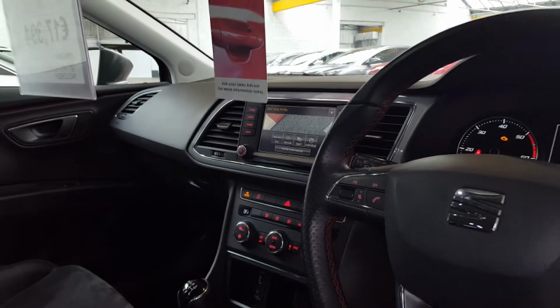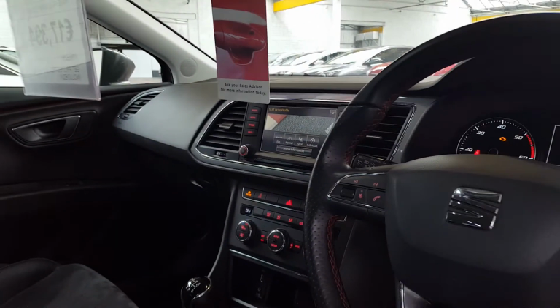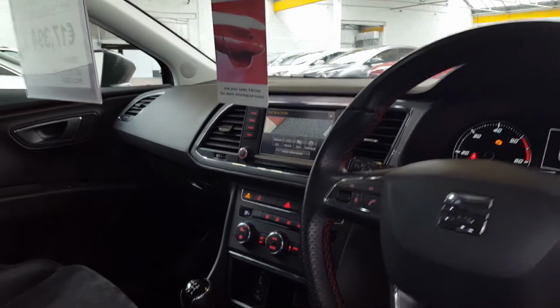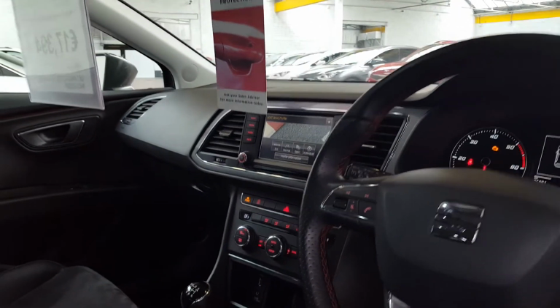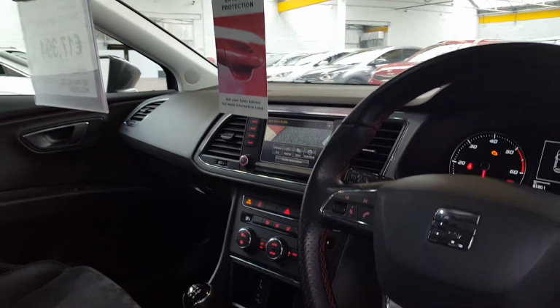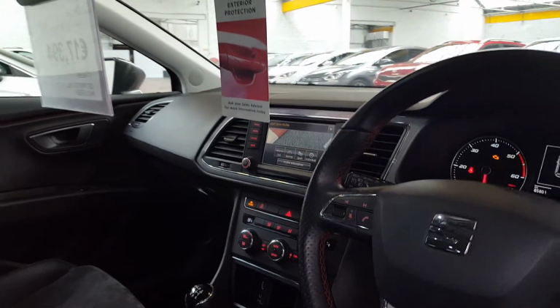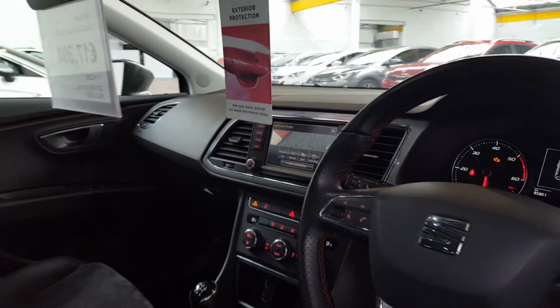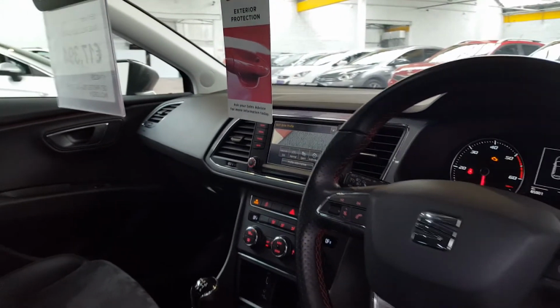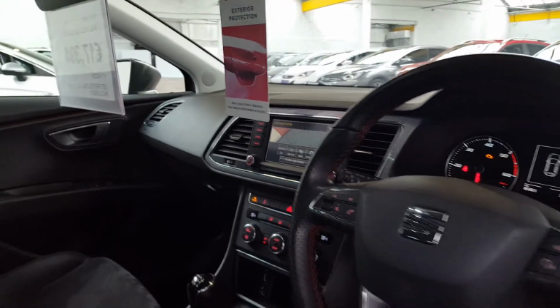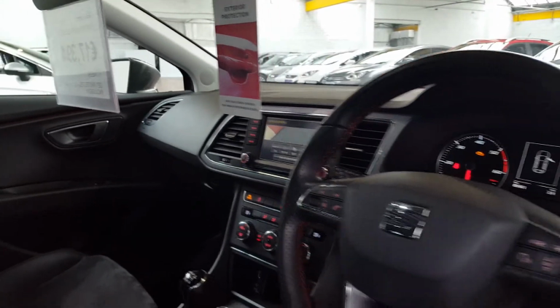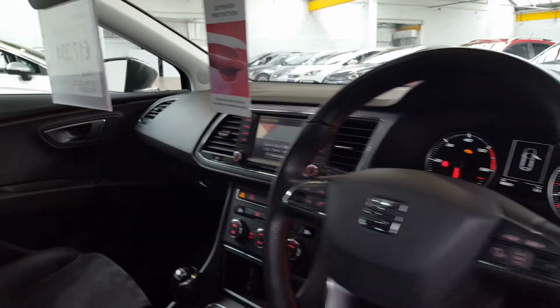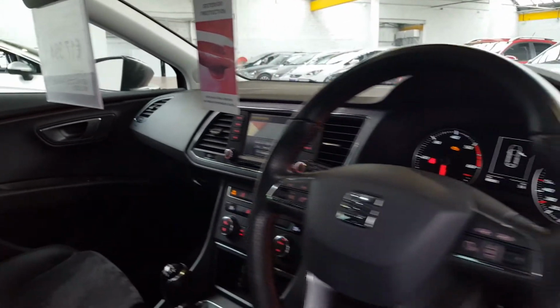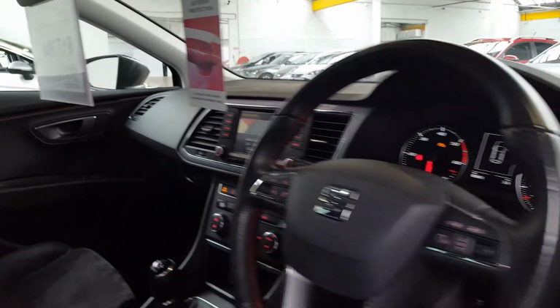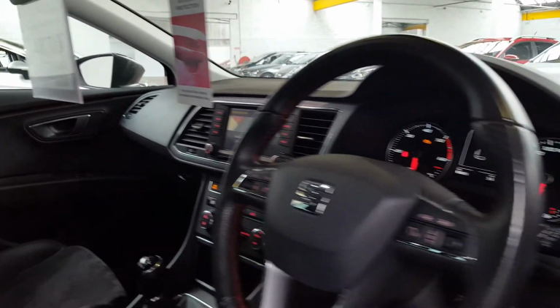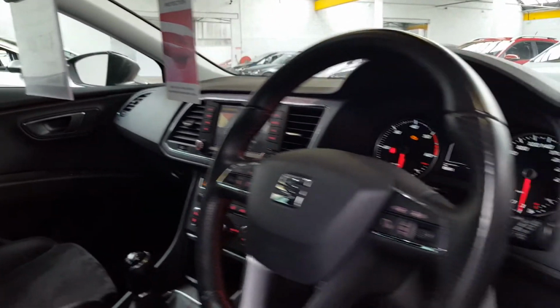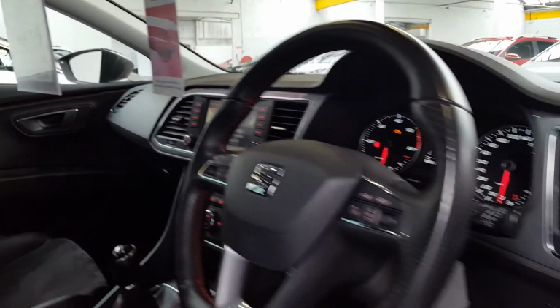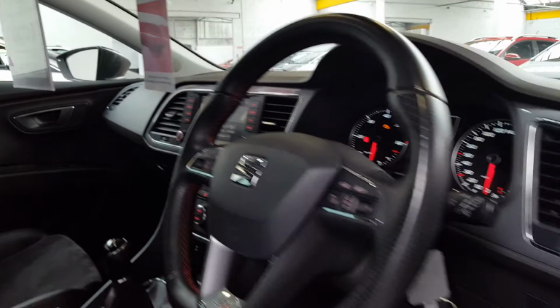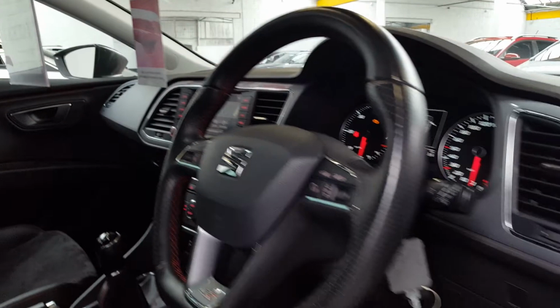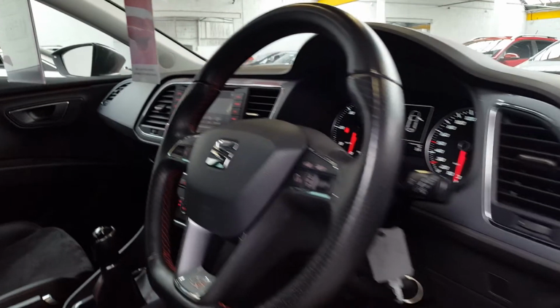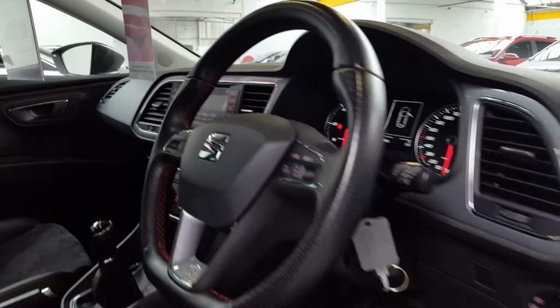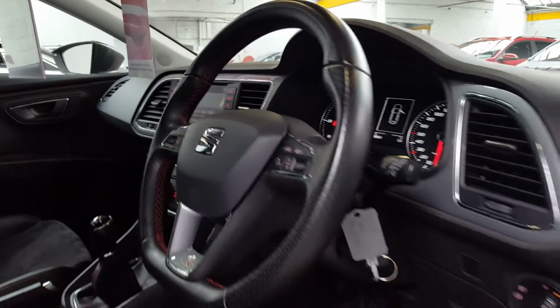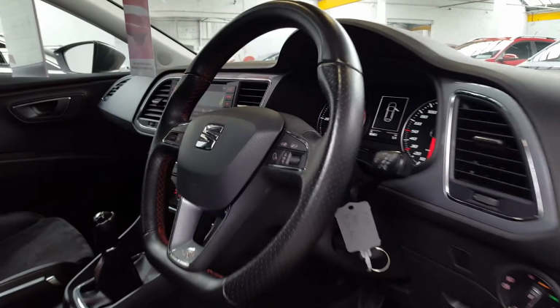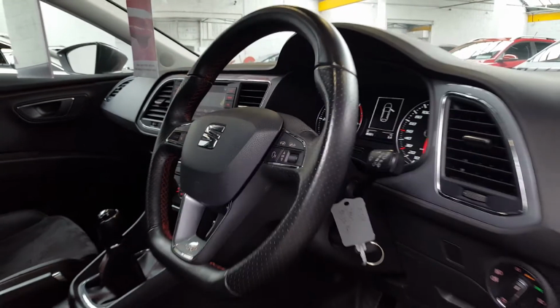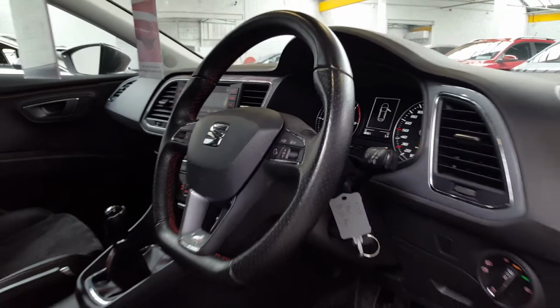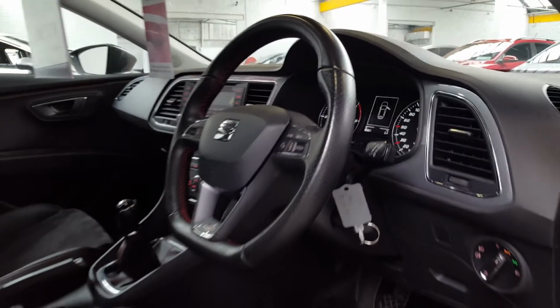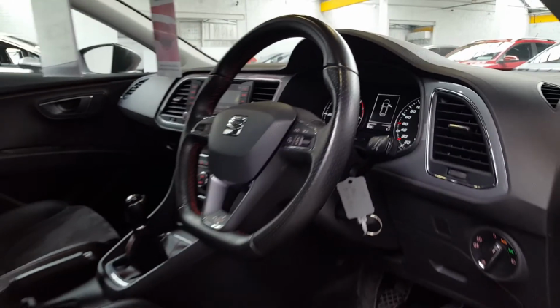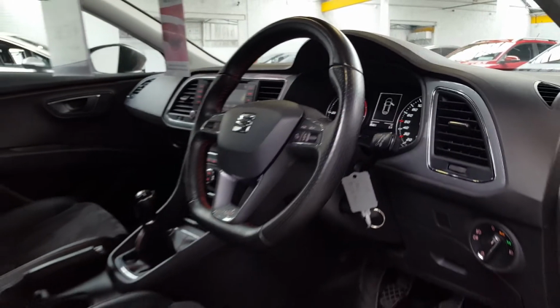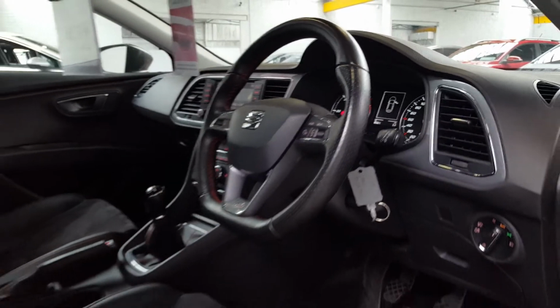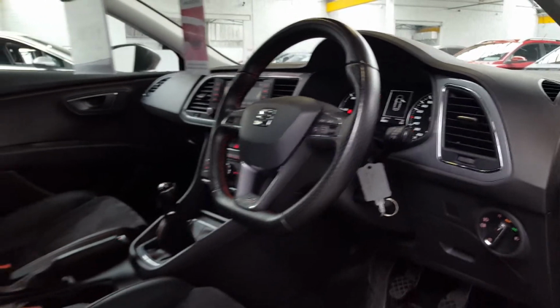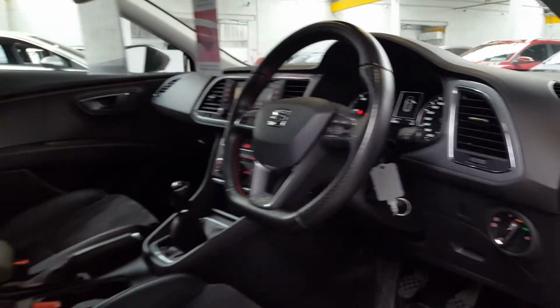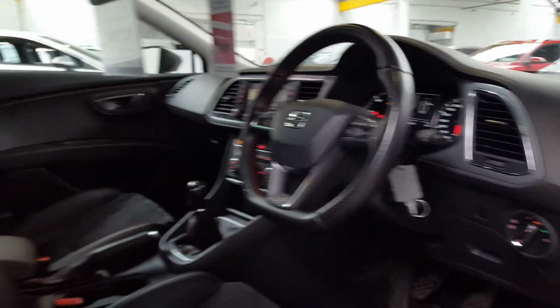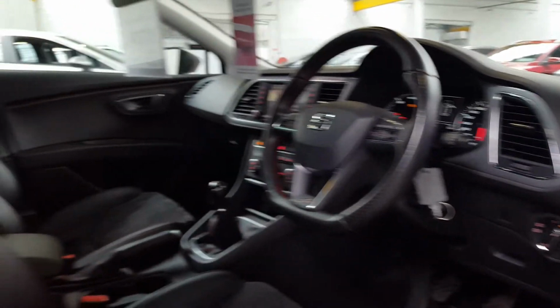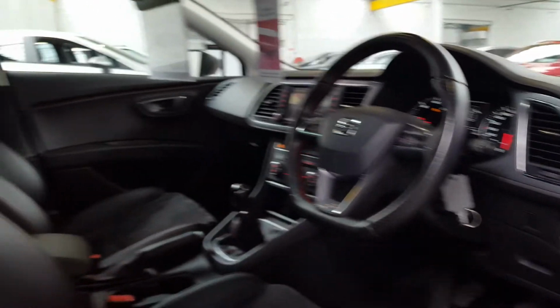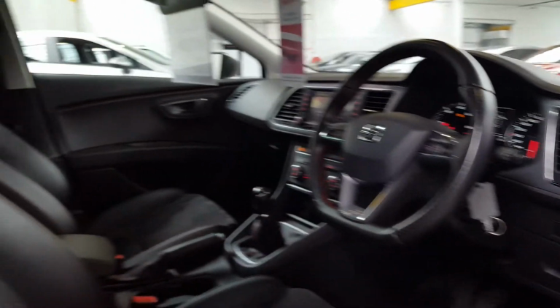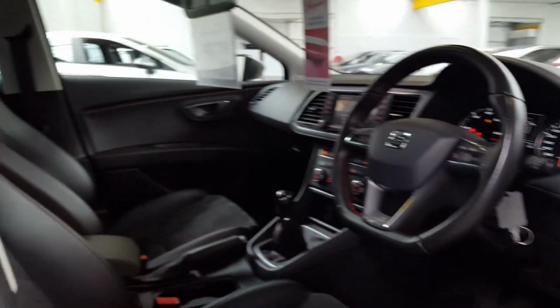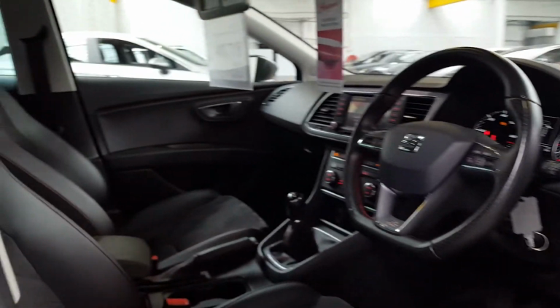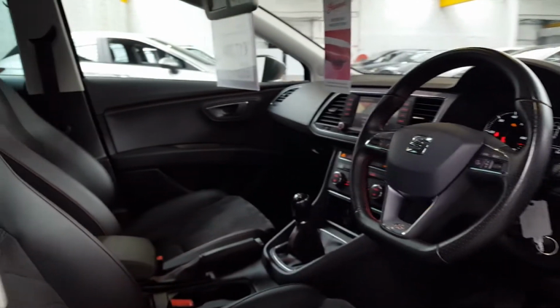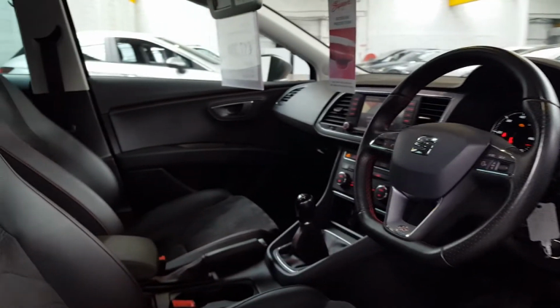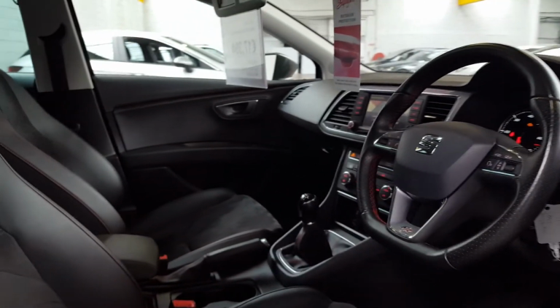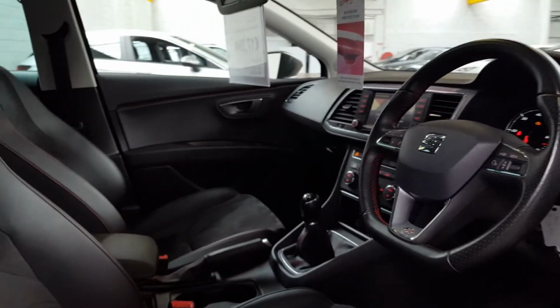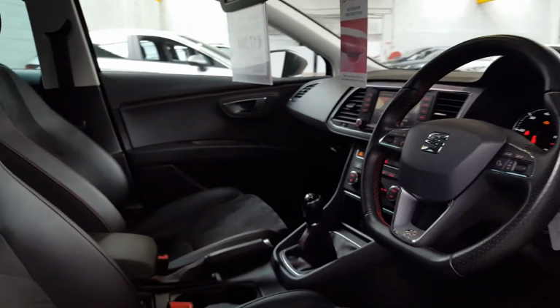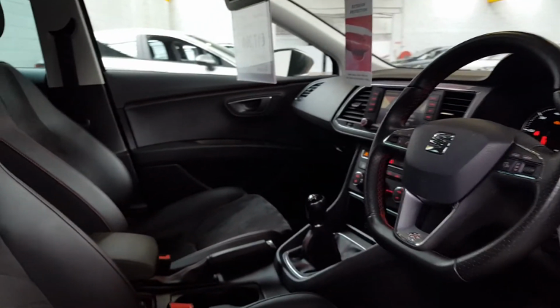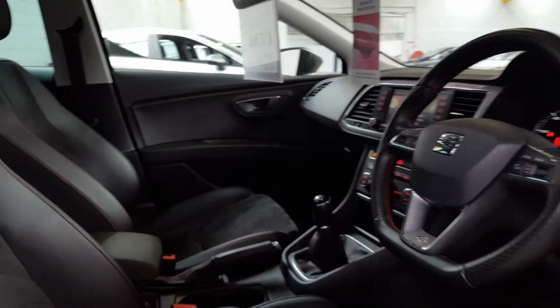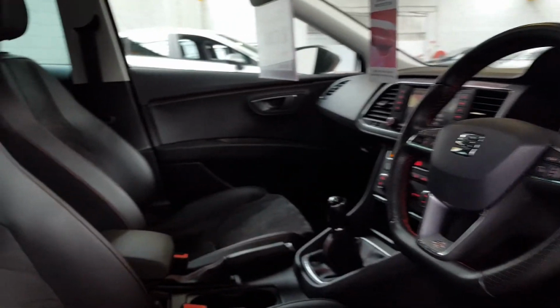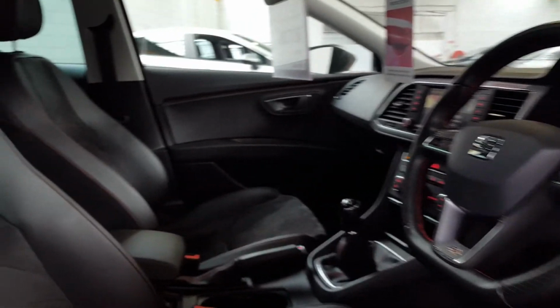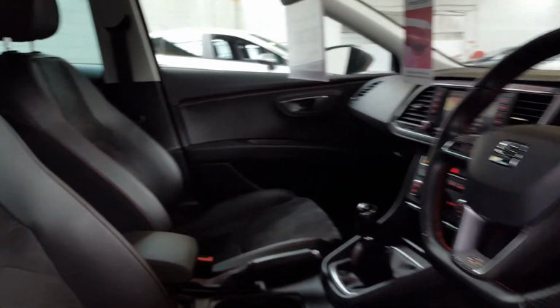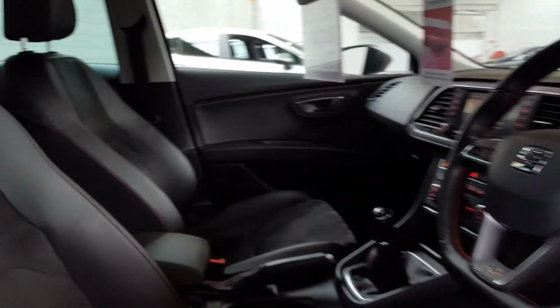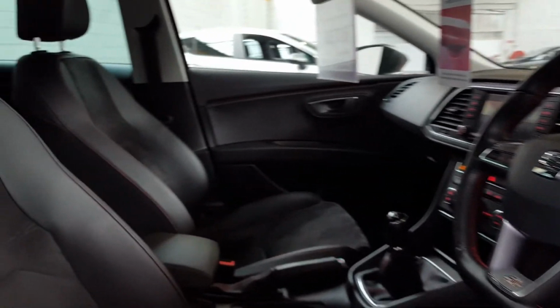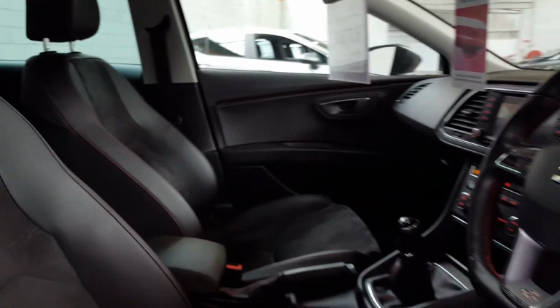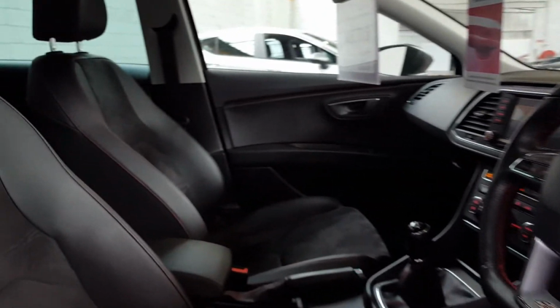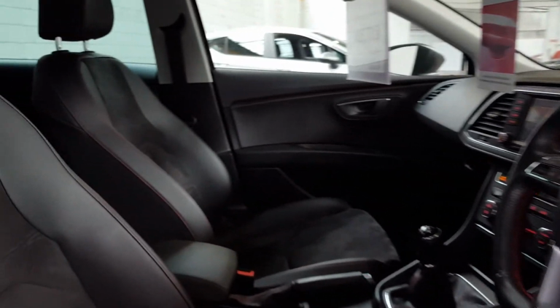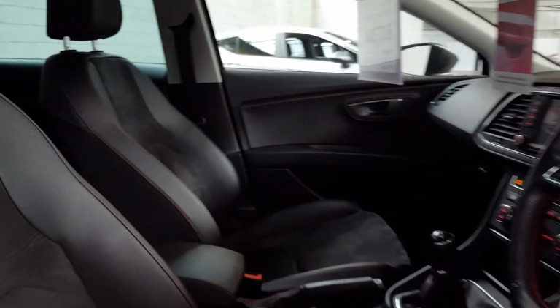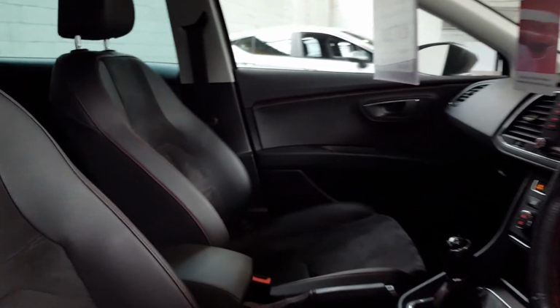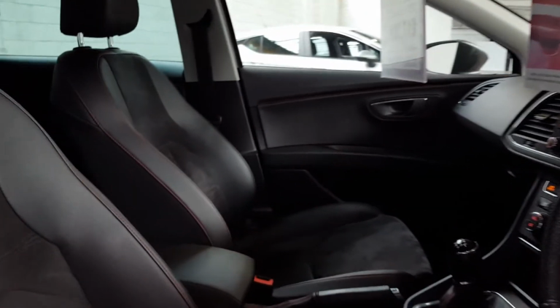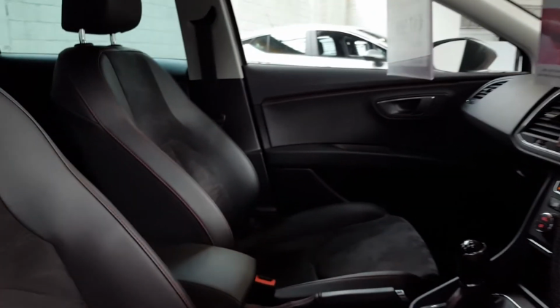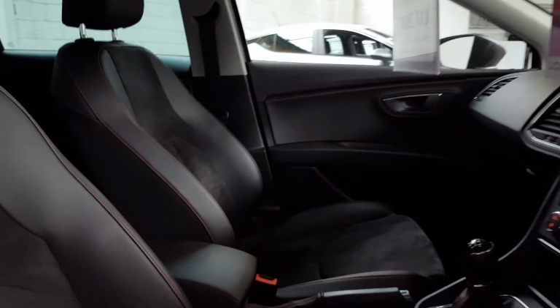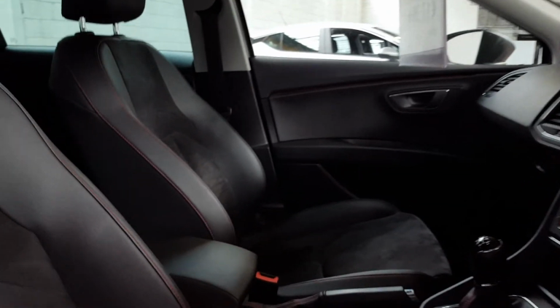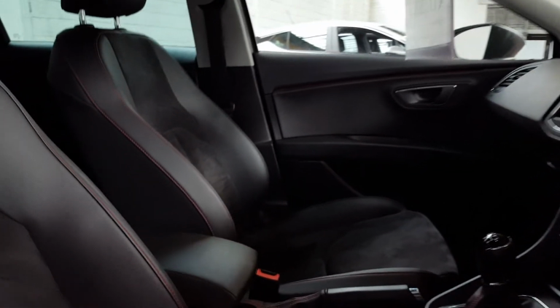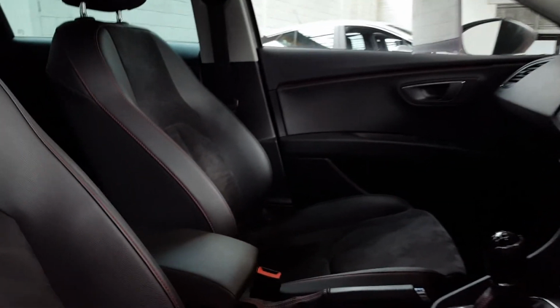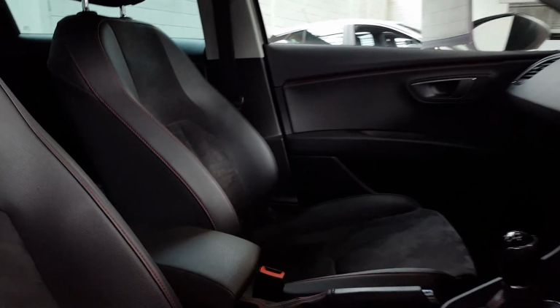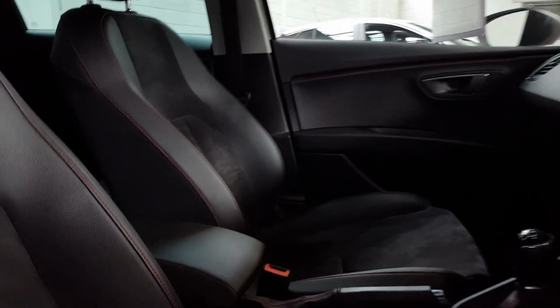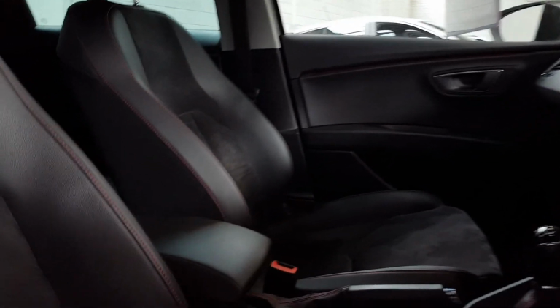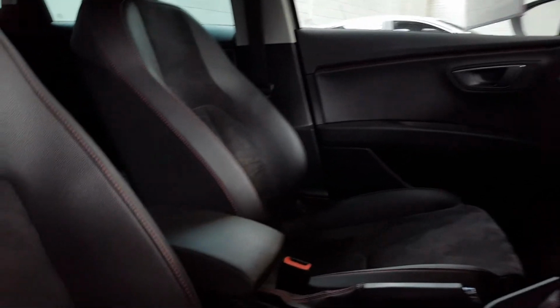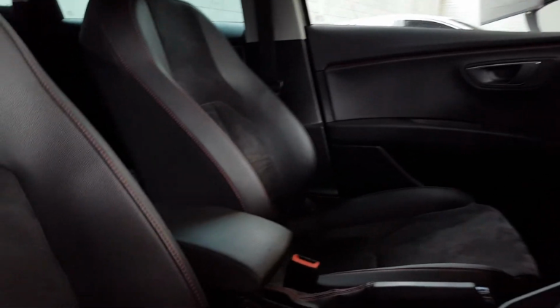The drive modes change the response of your accelerator pedal, the weight of the steering, and the power output of the engine as well.